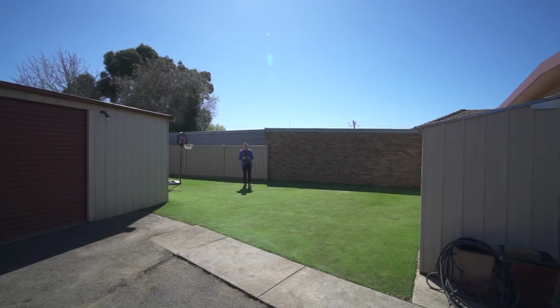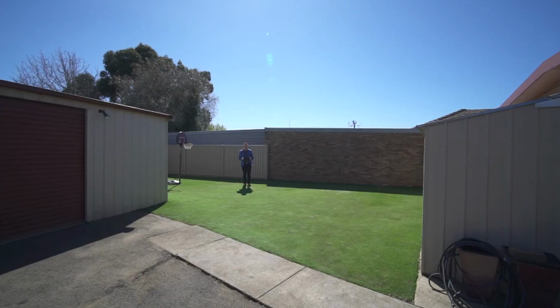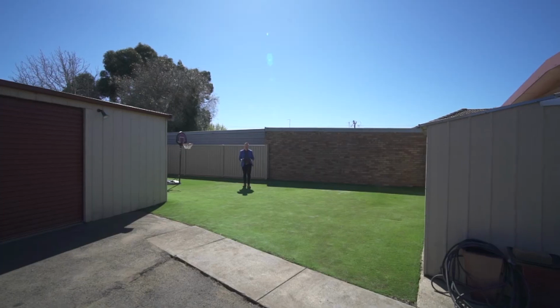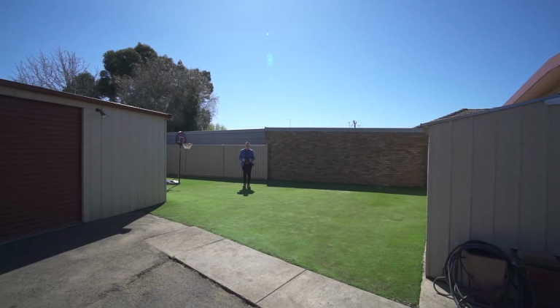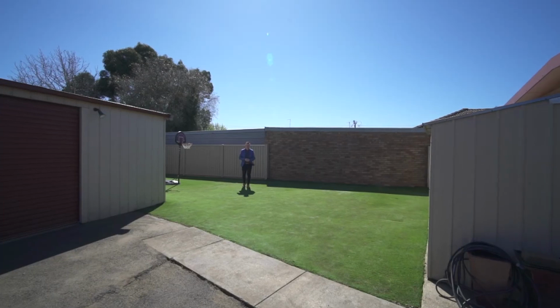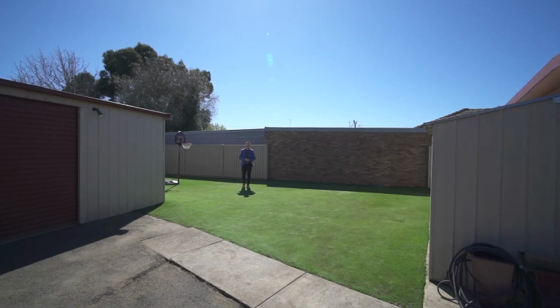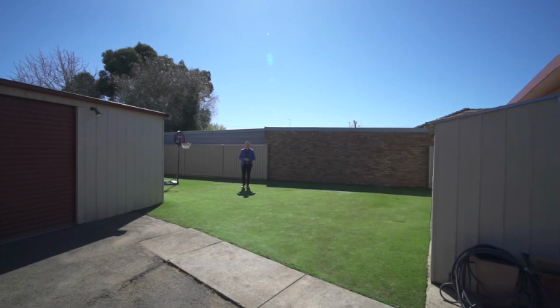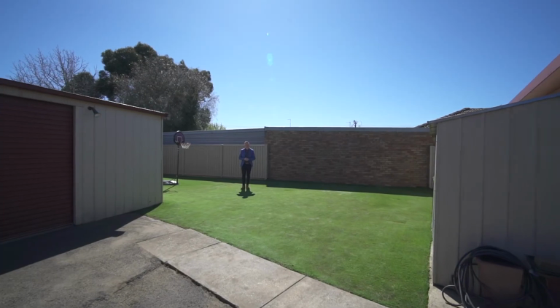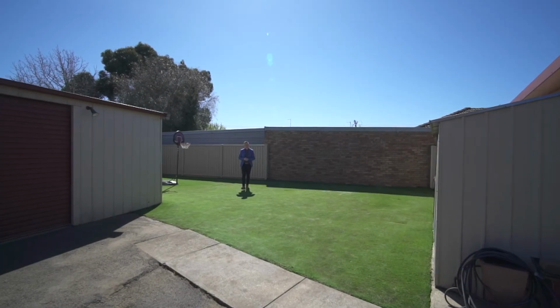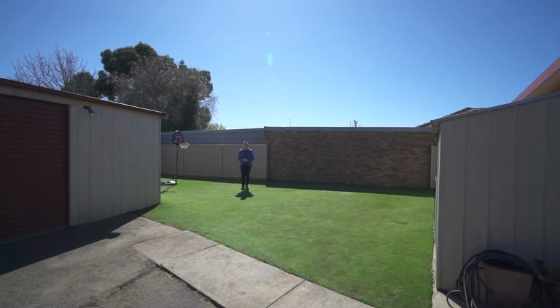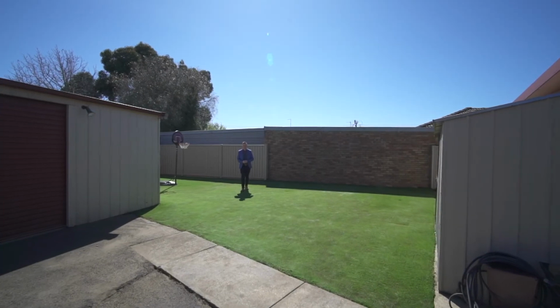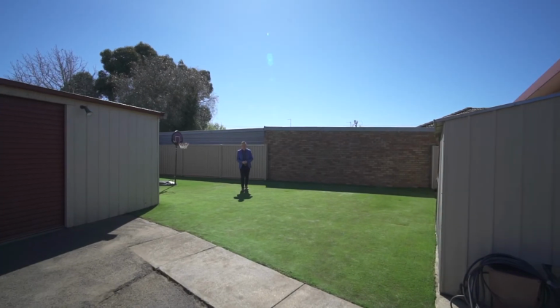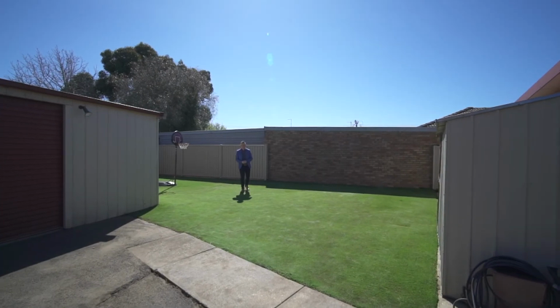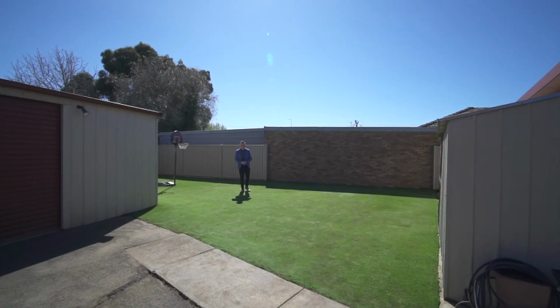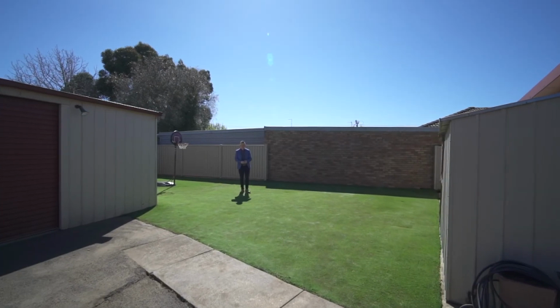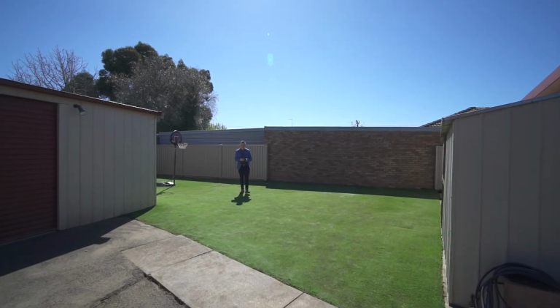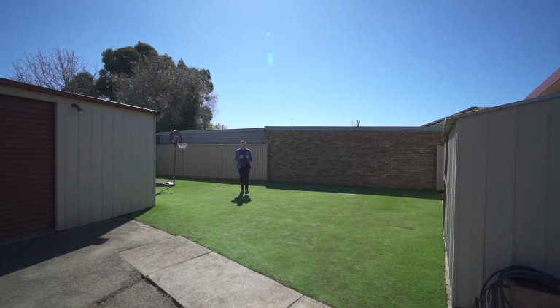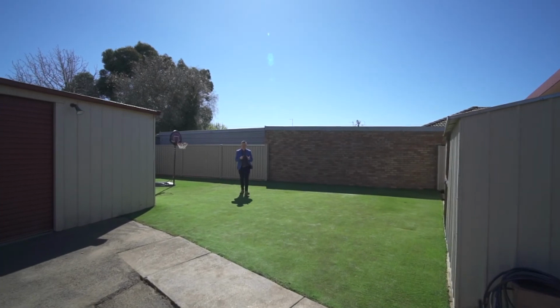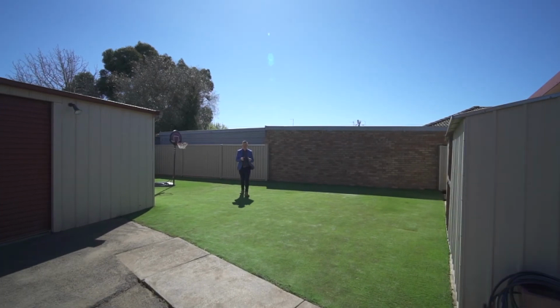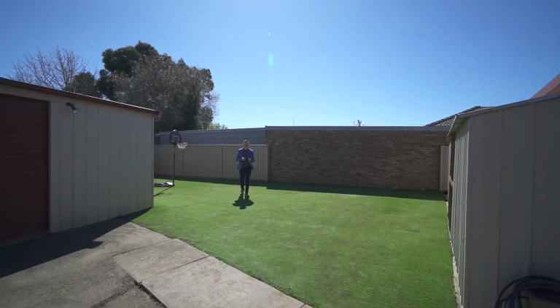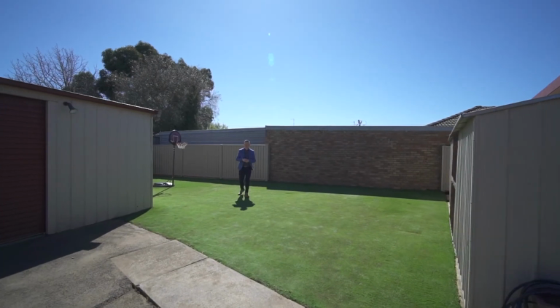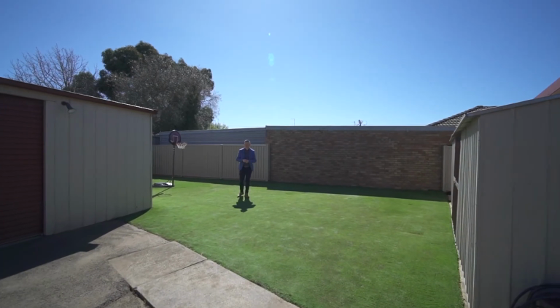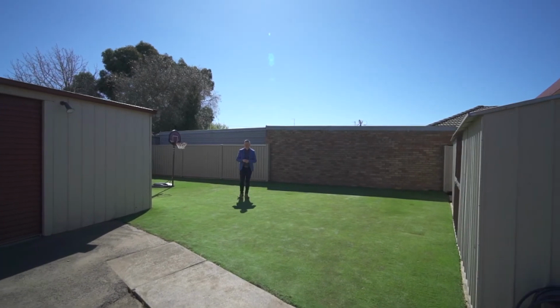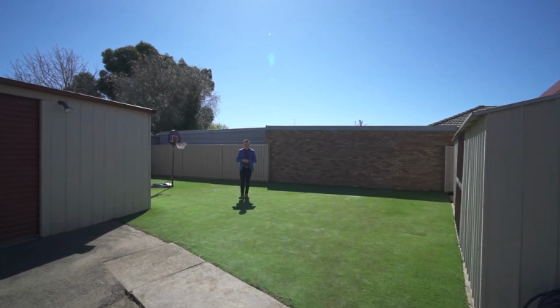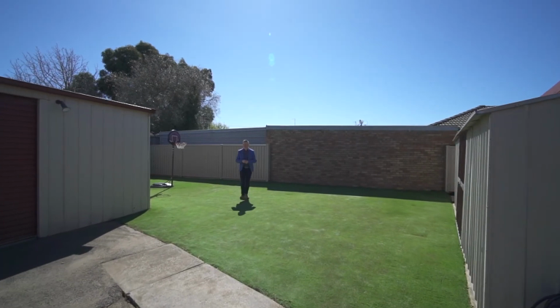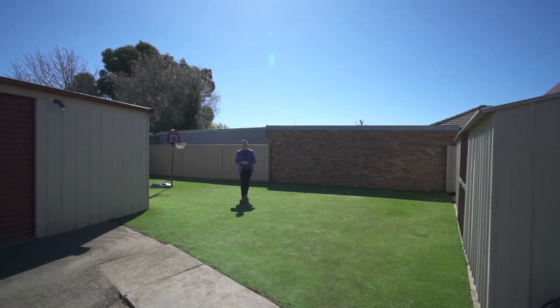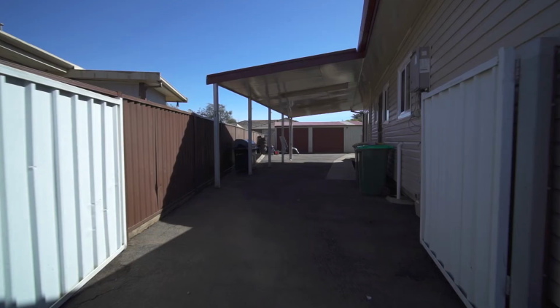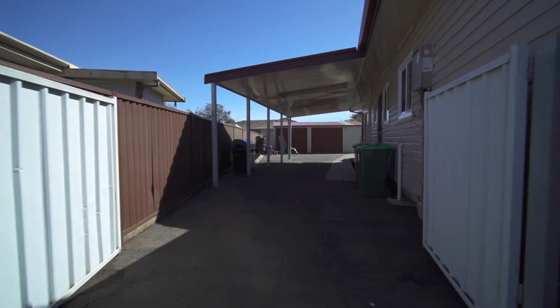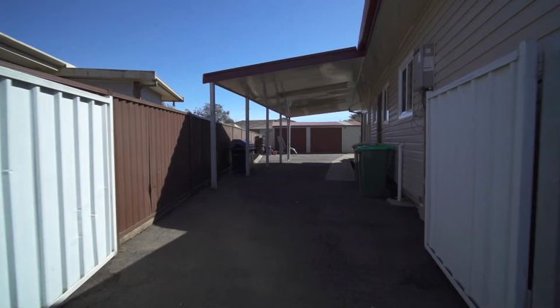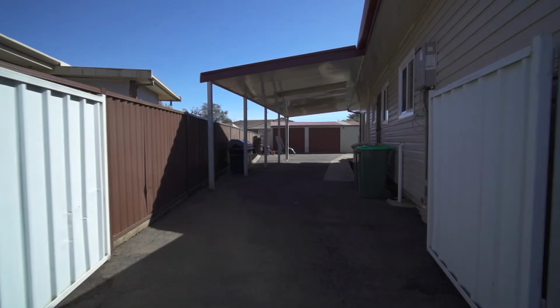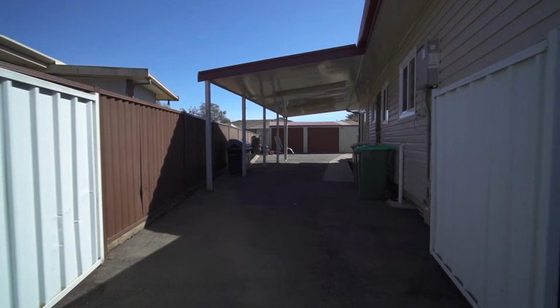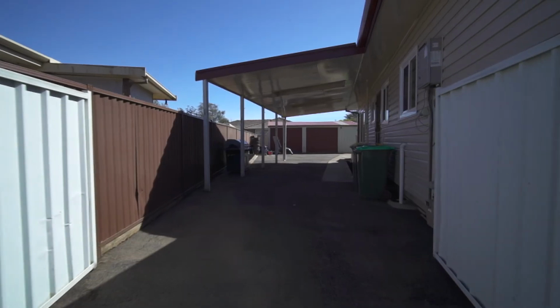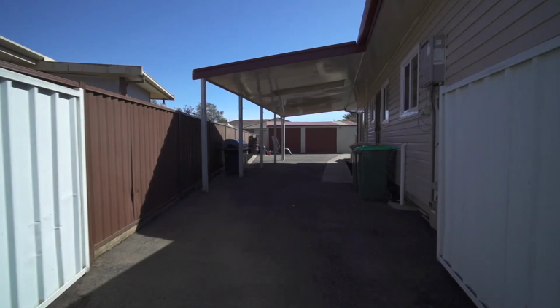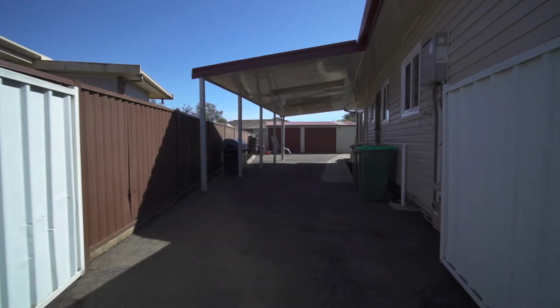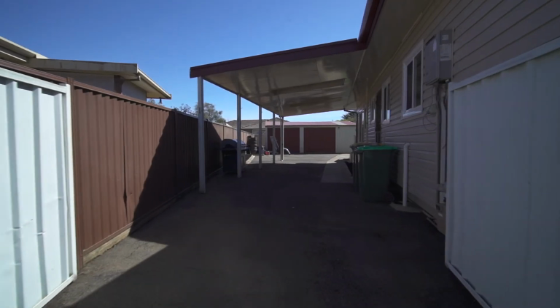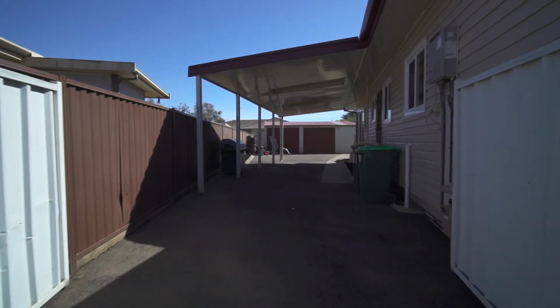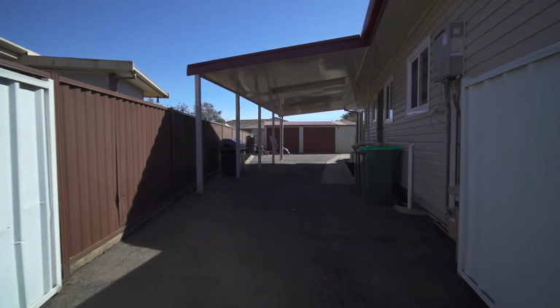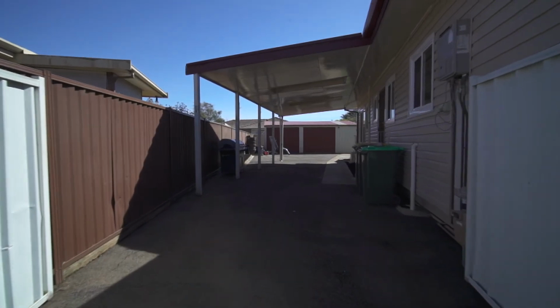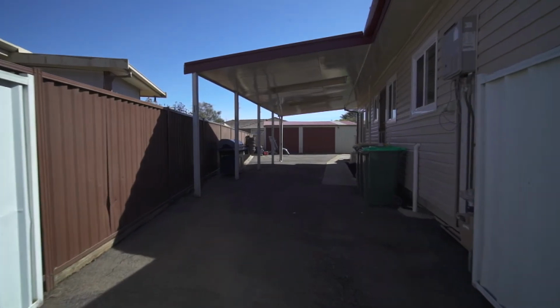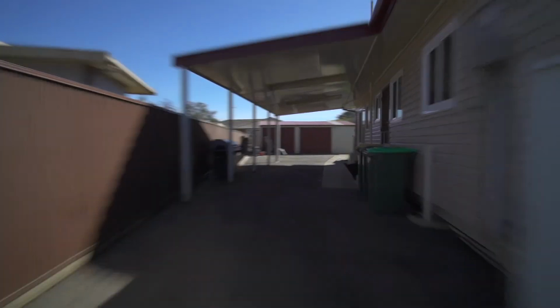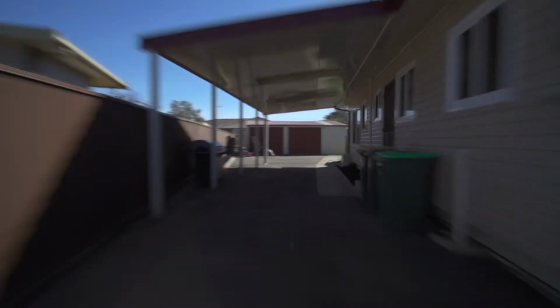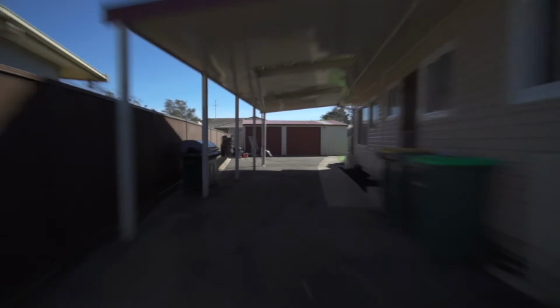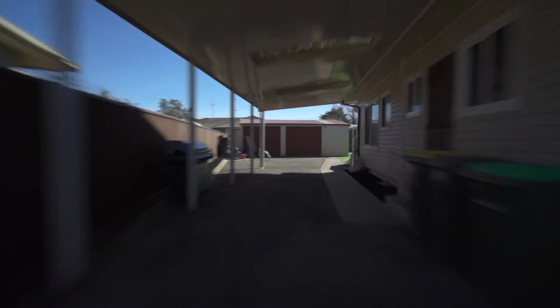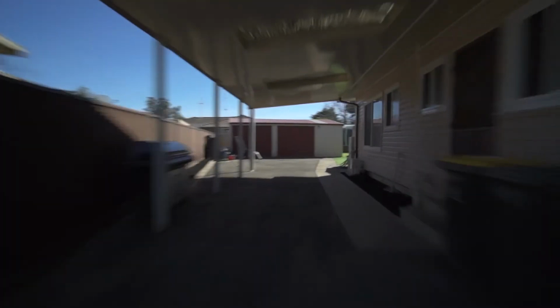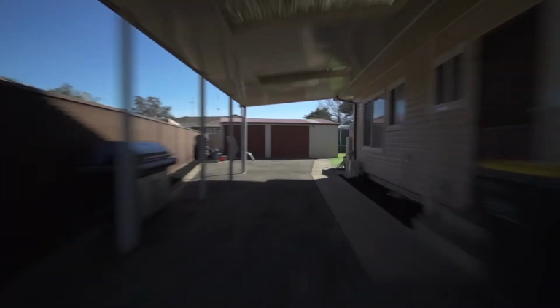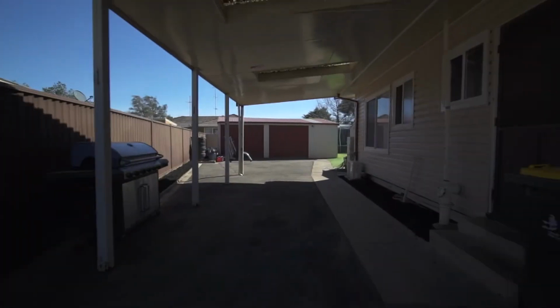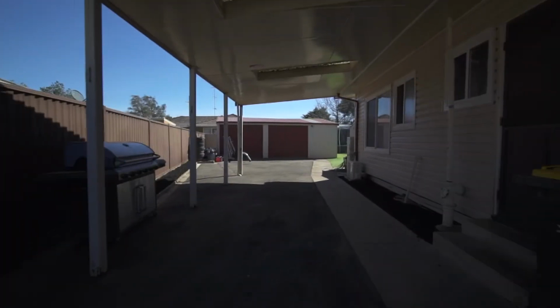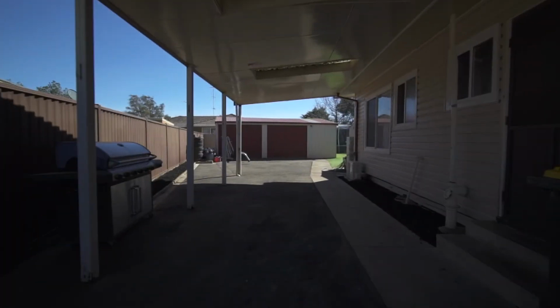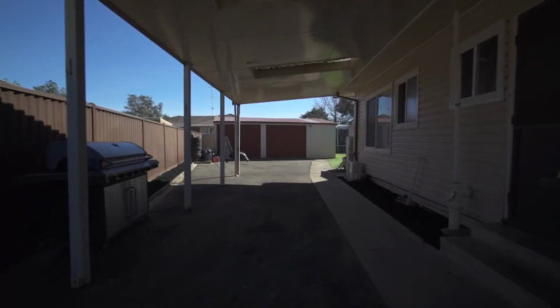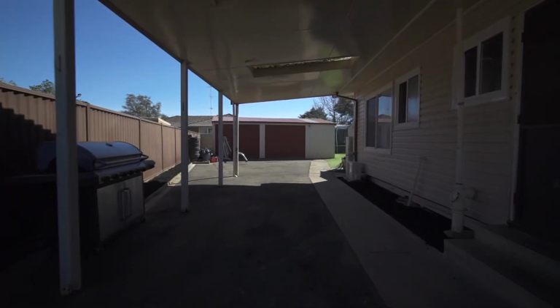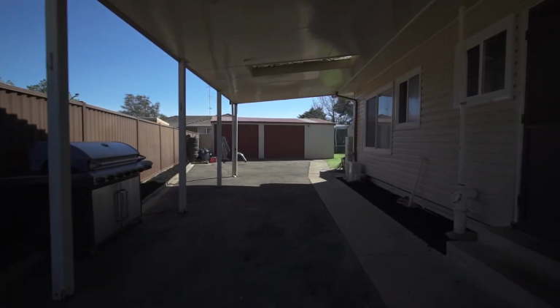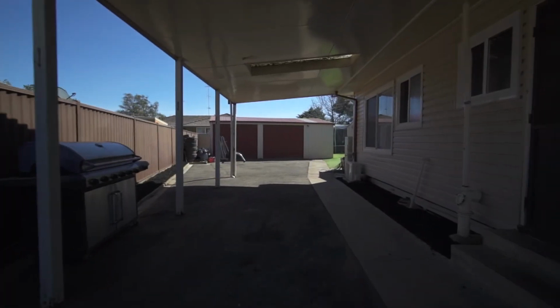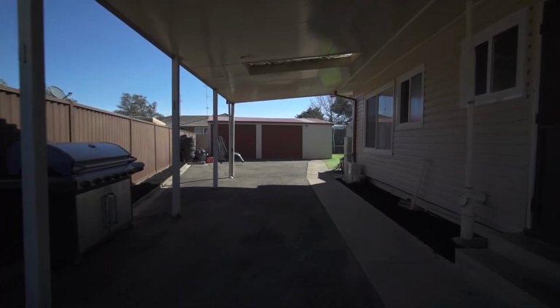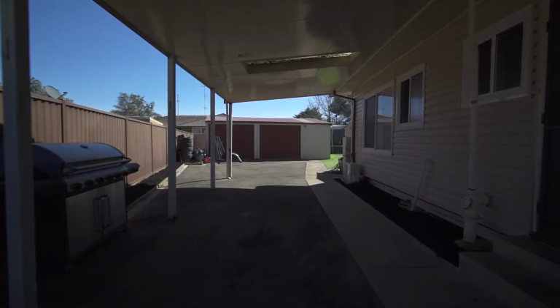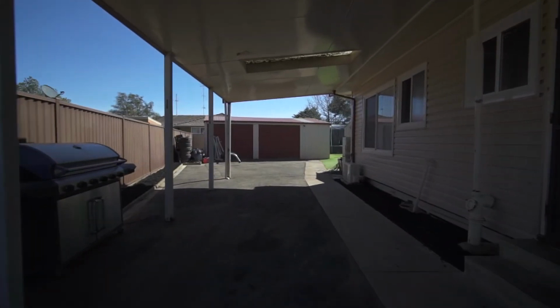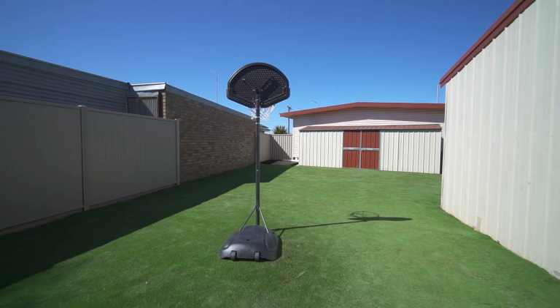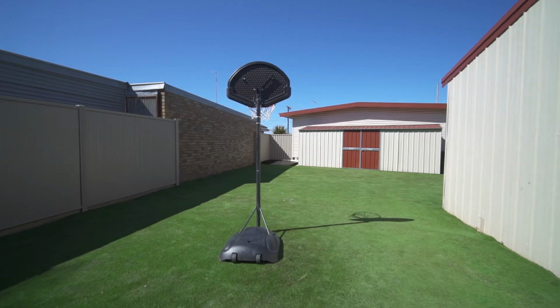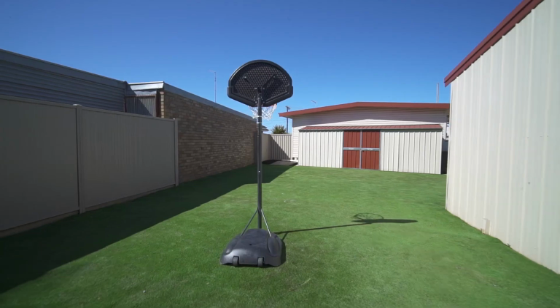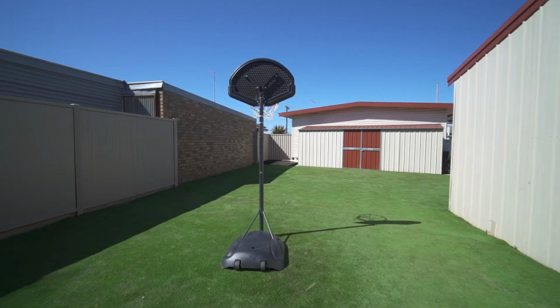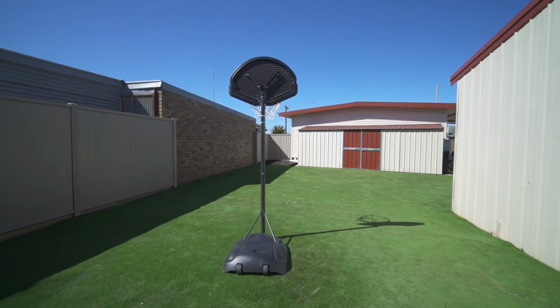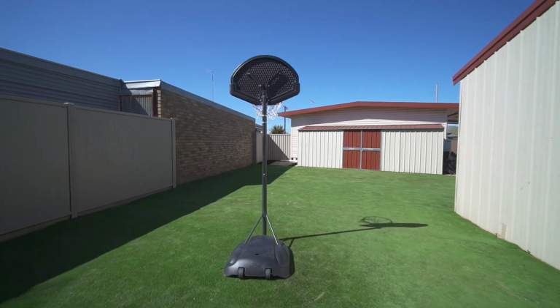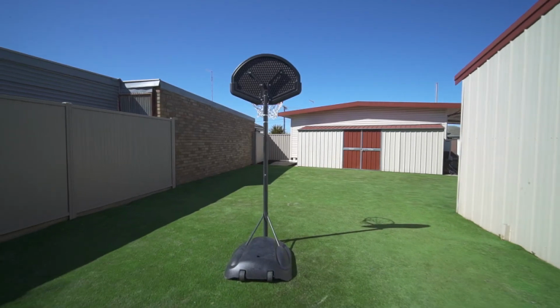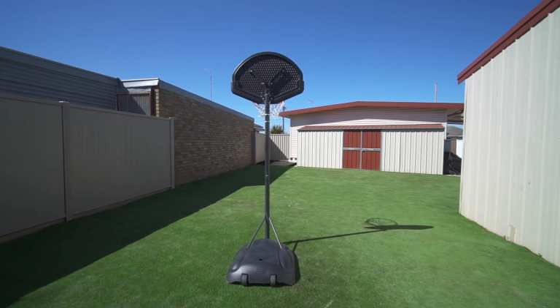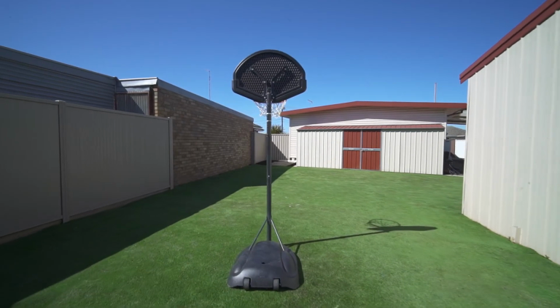Outside there's side access through a single carport down to a six by nine Colorbond garage and this massive garden storage shed.